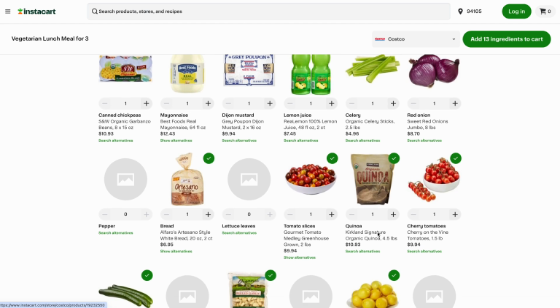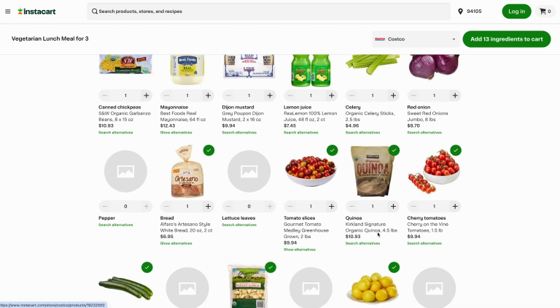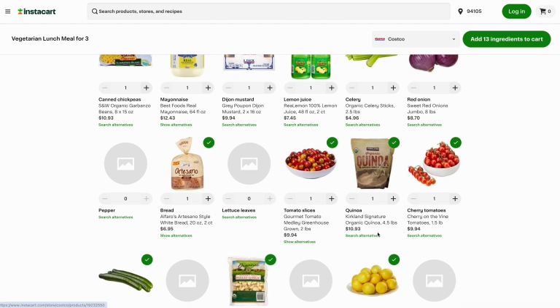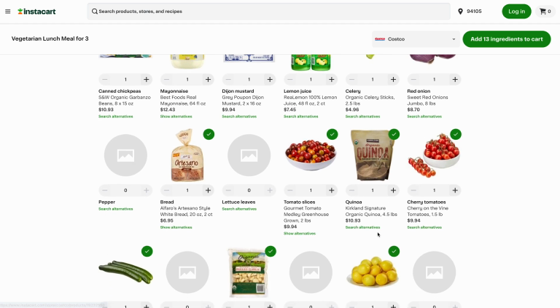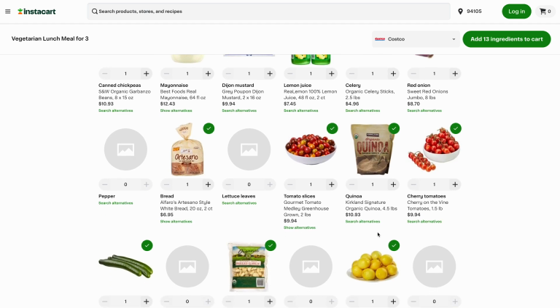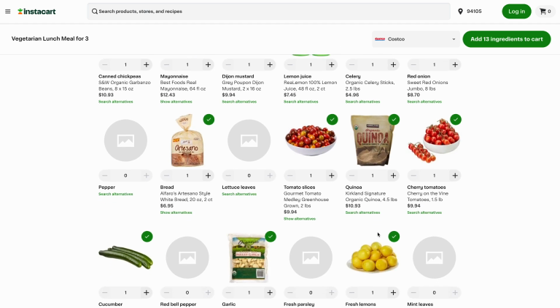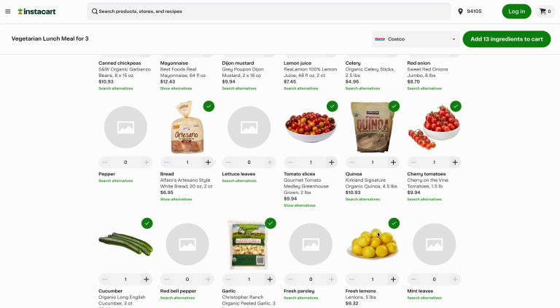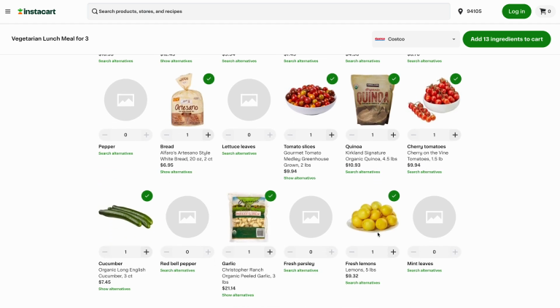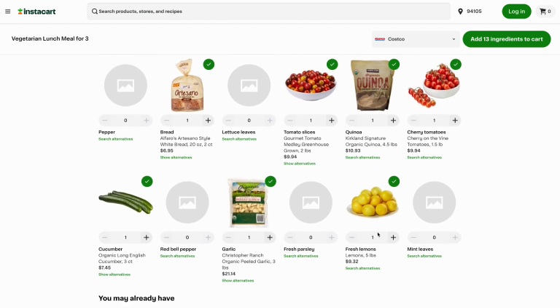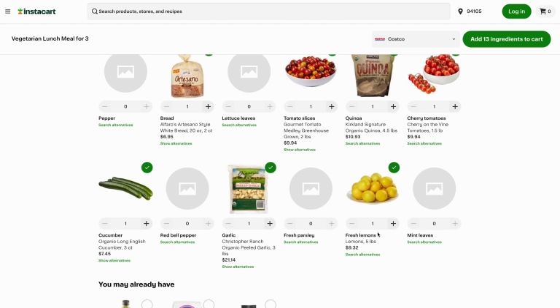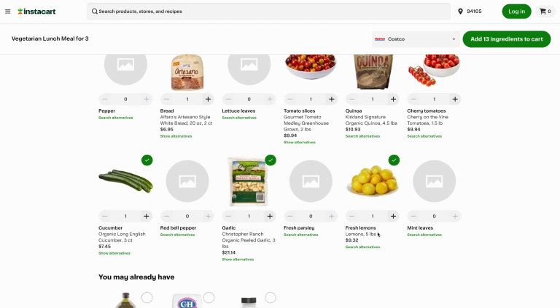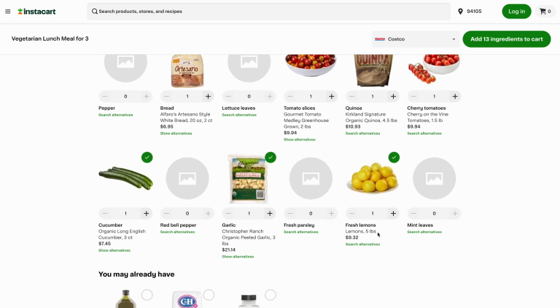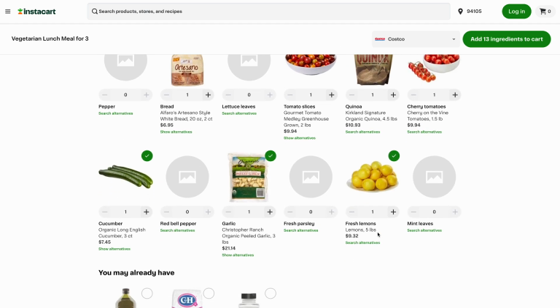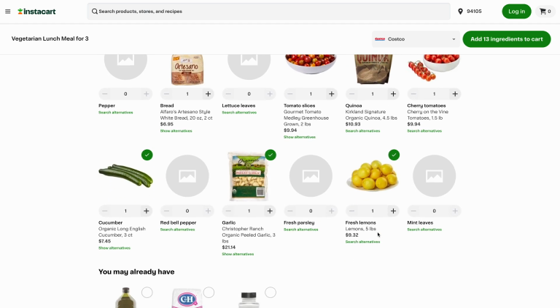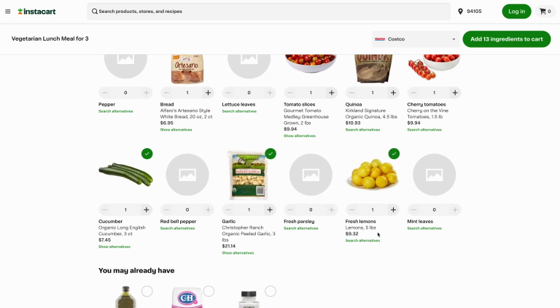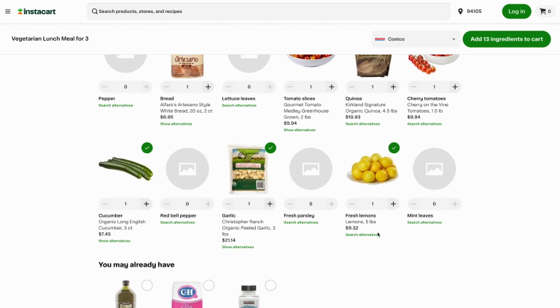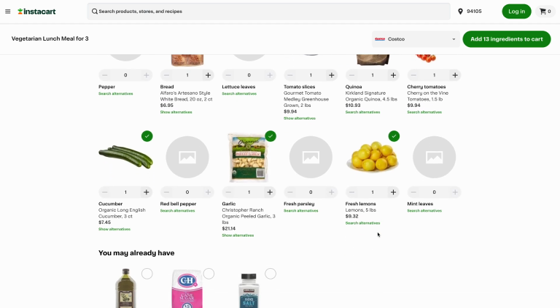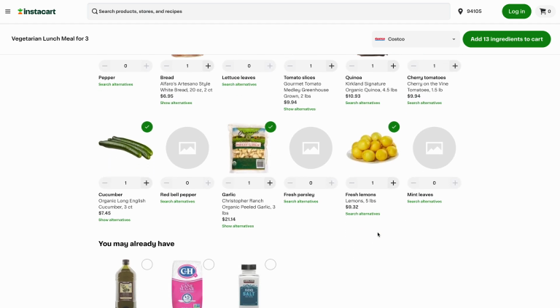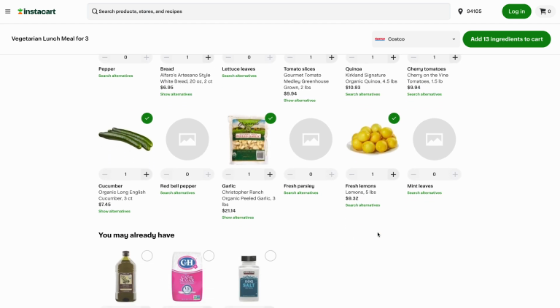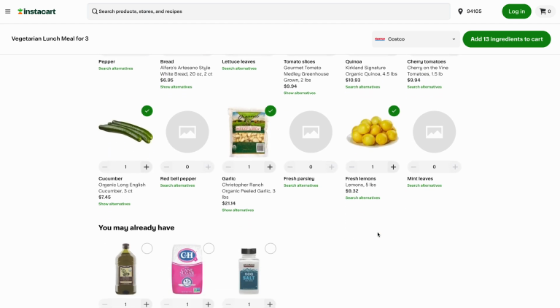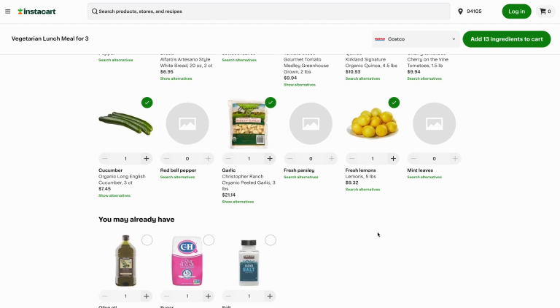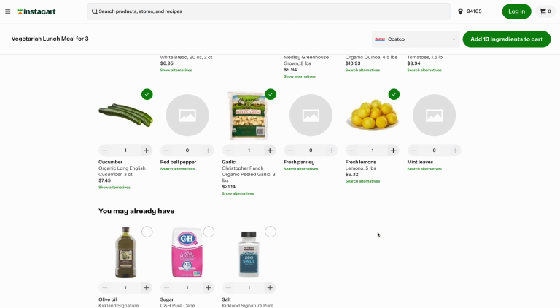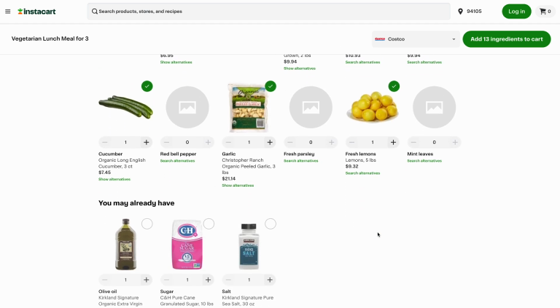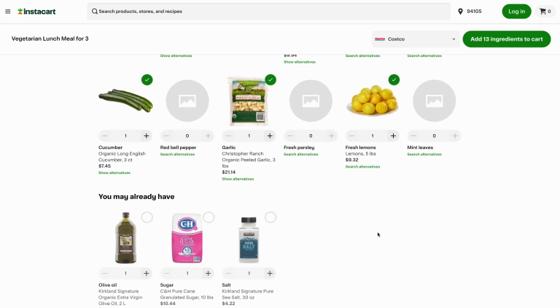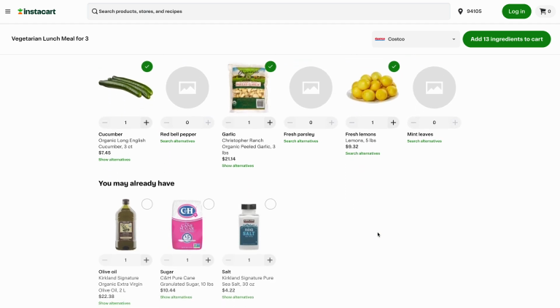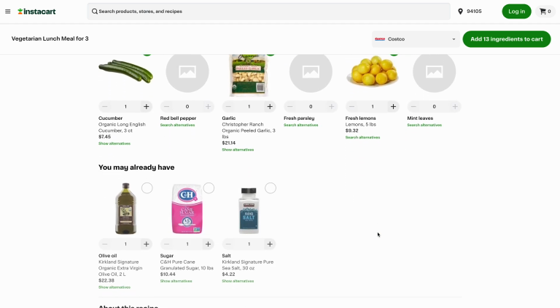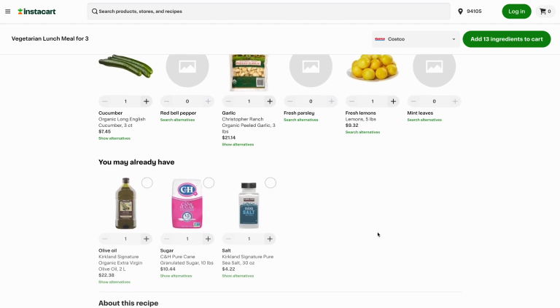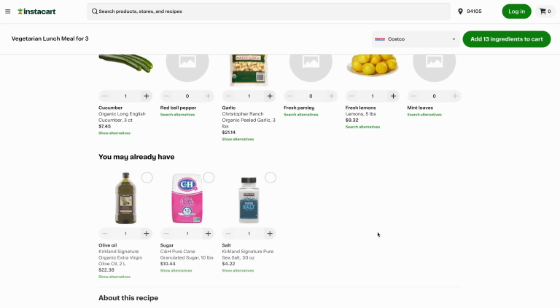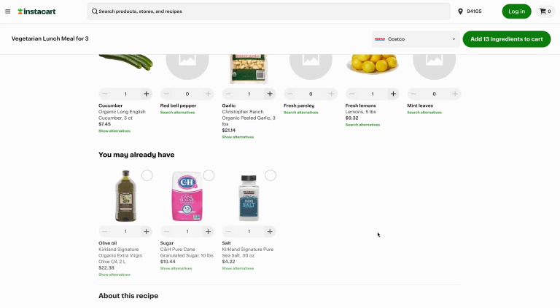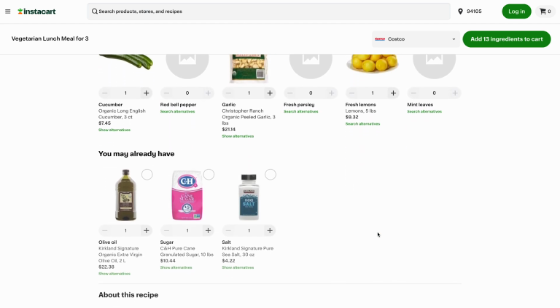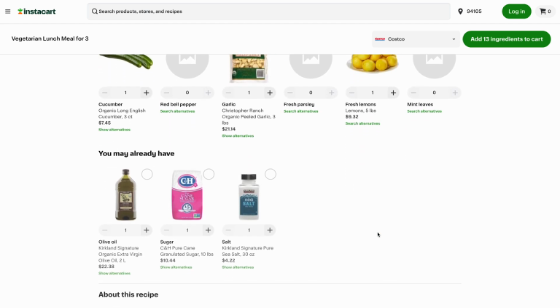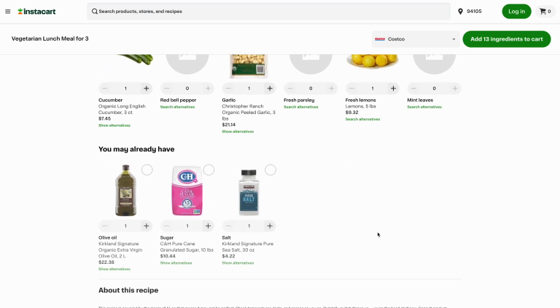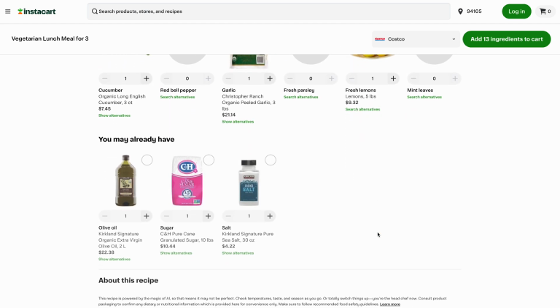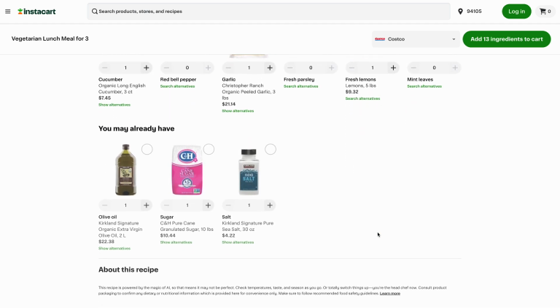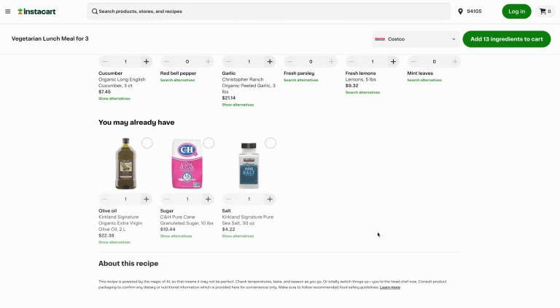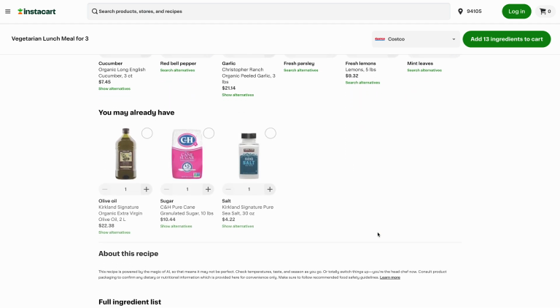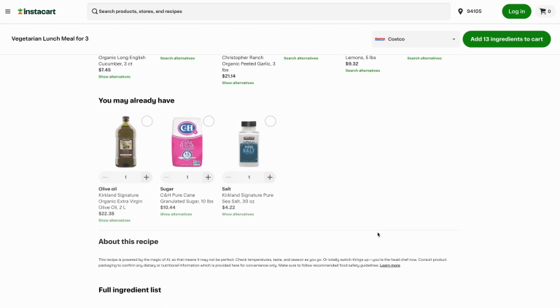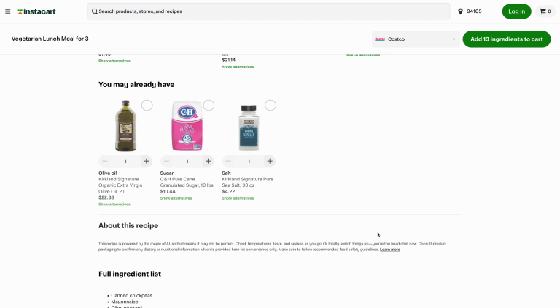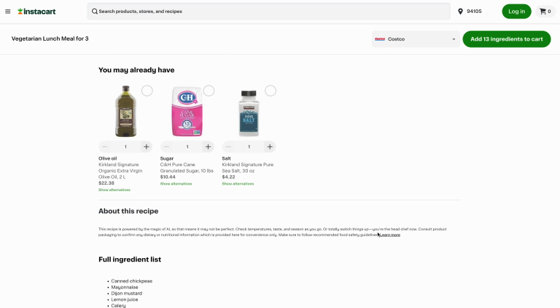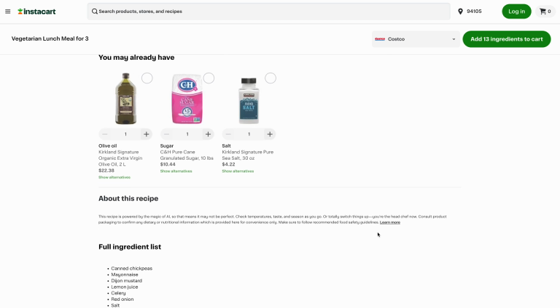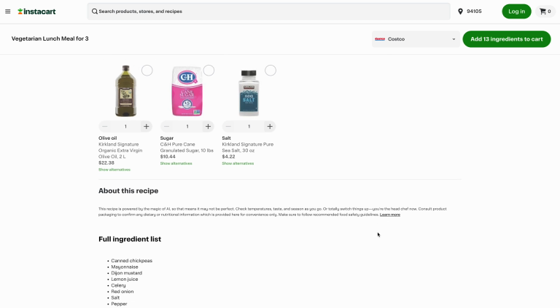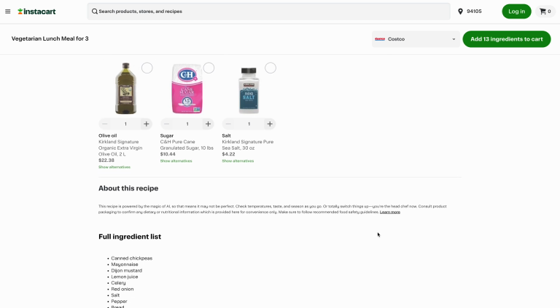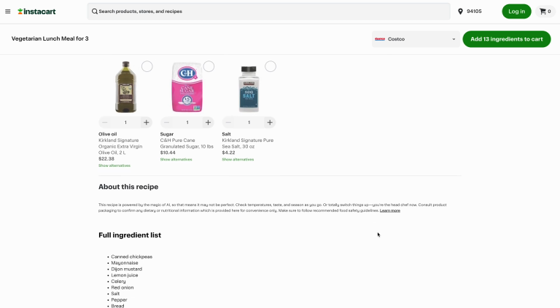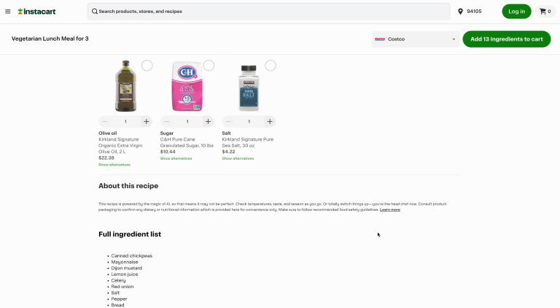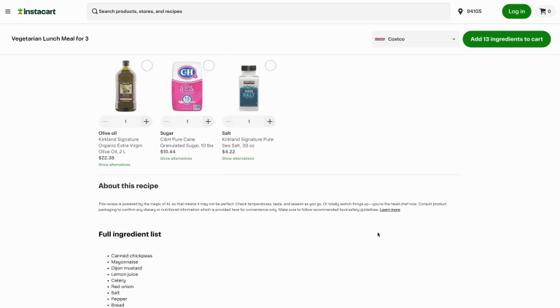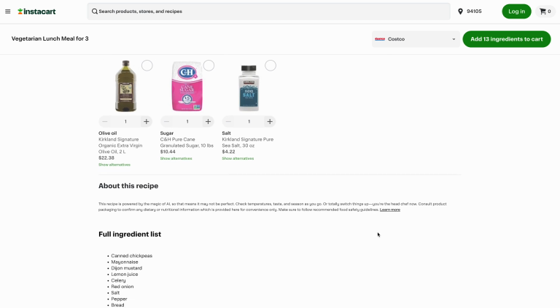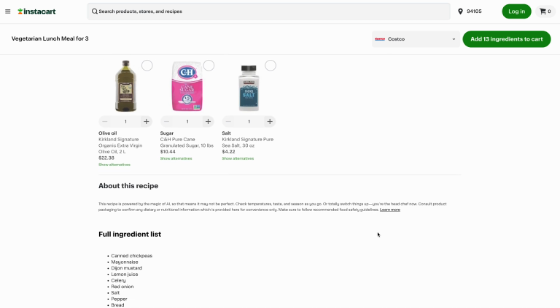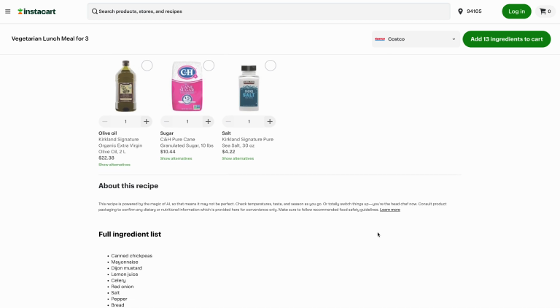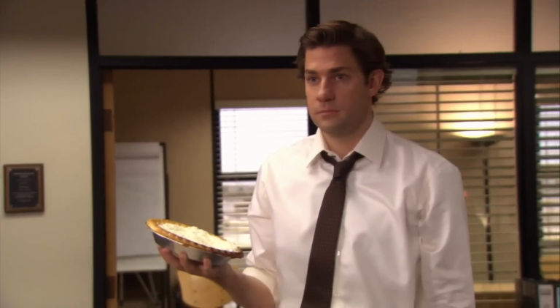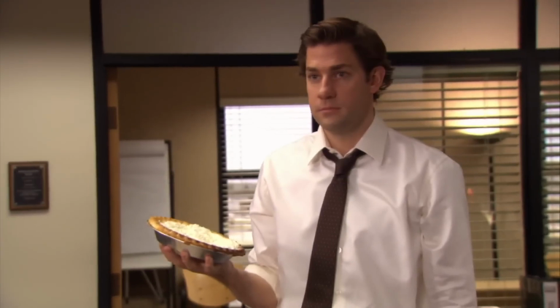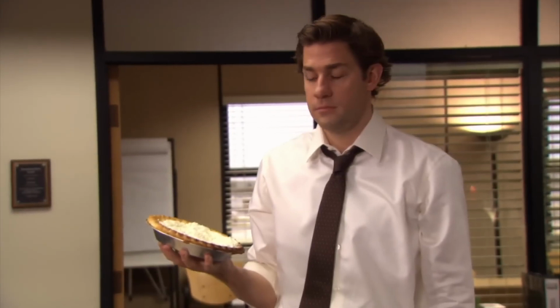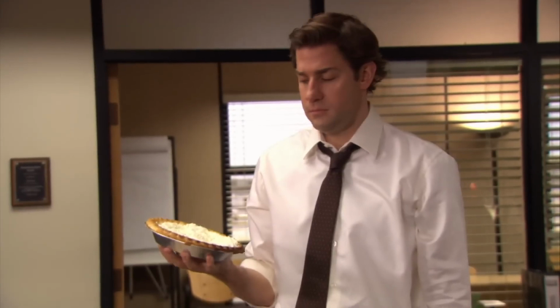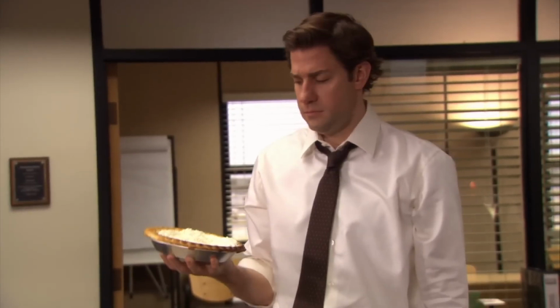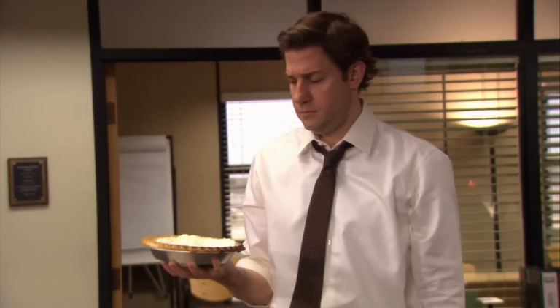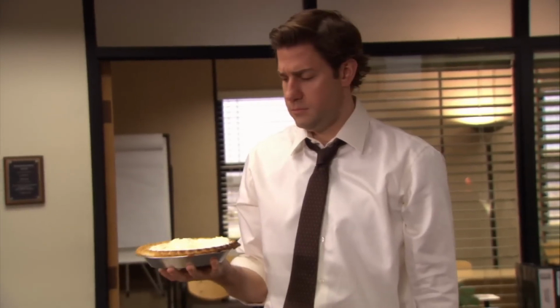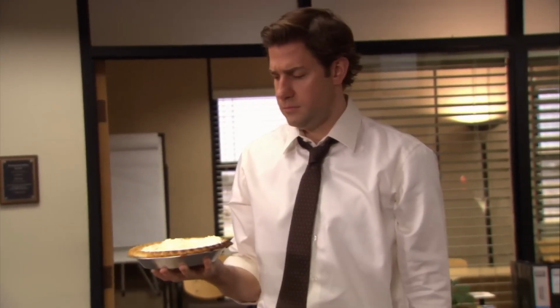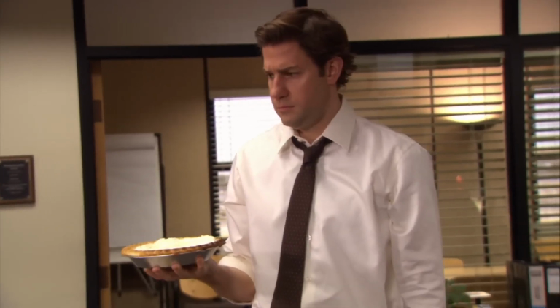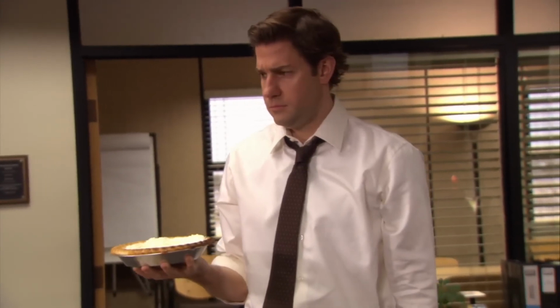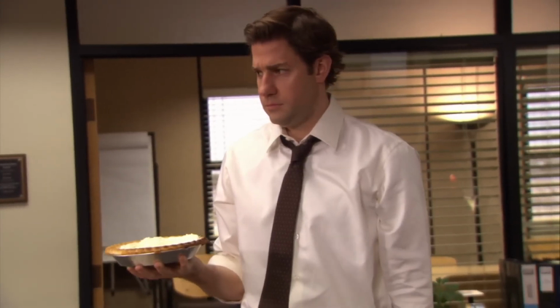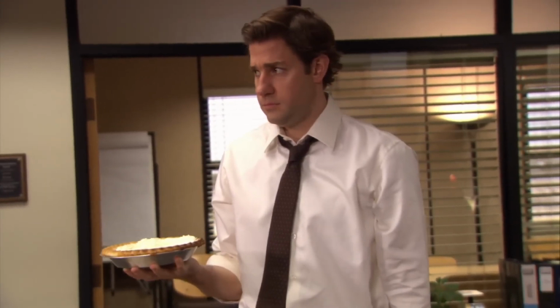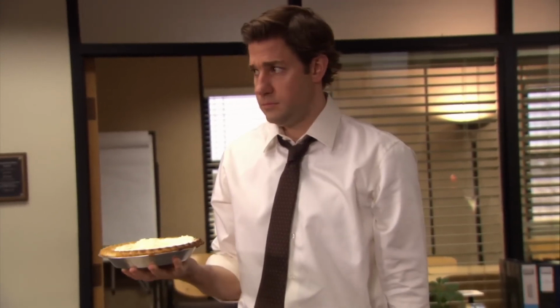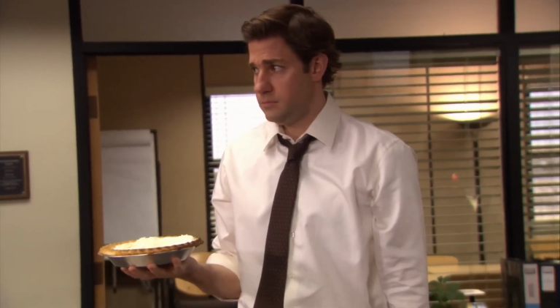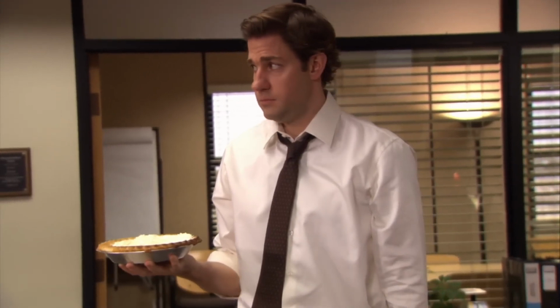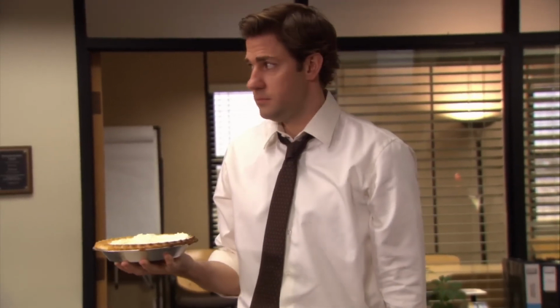From there, just confirm your delivery info or modify the list if you forgot something. Easy as pie.